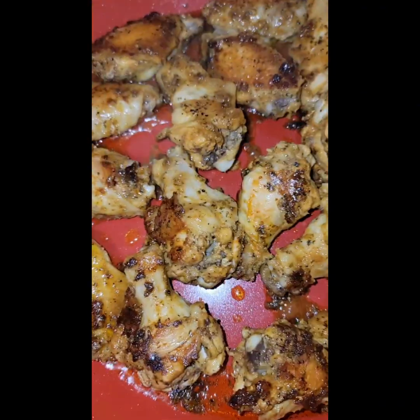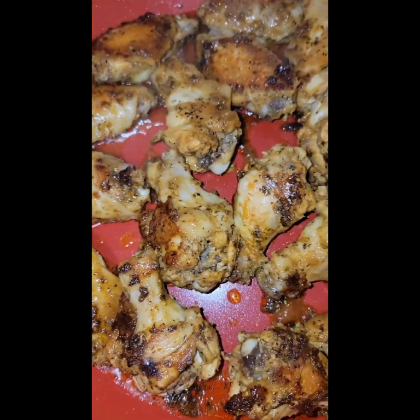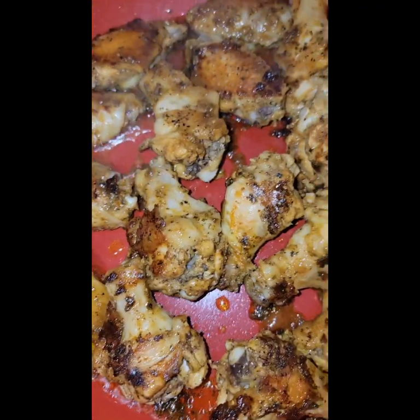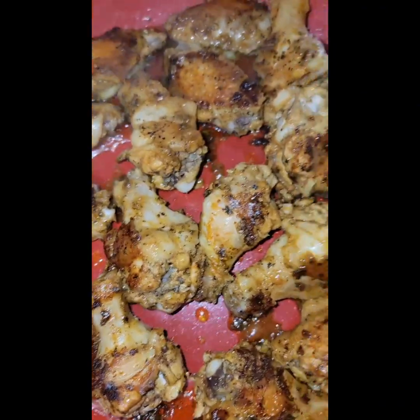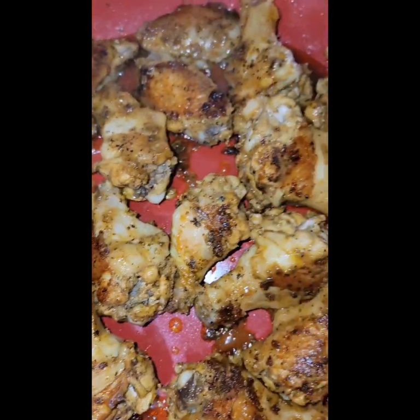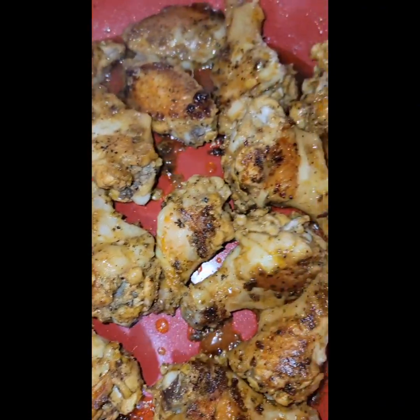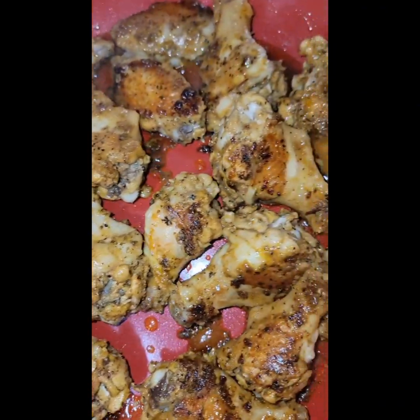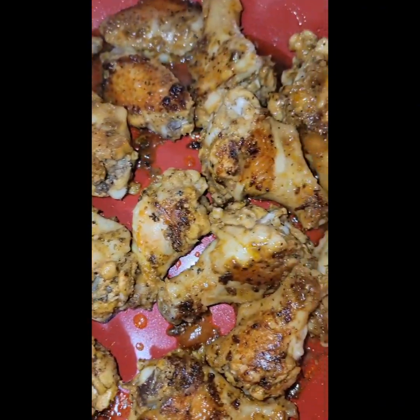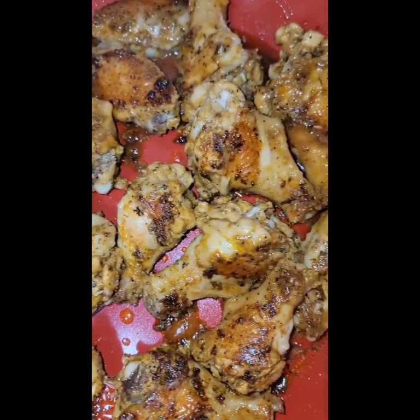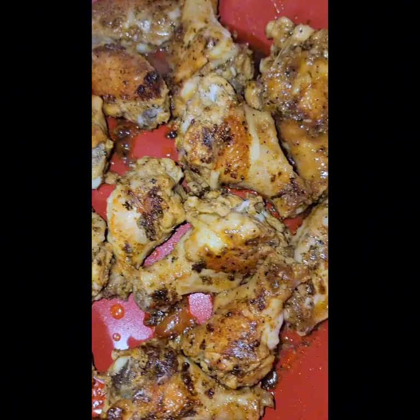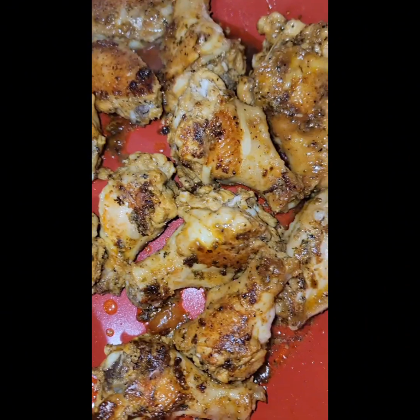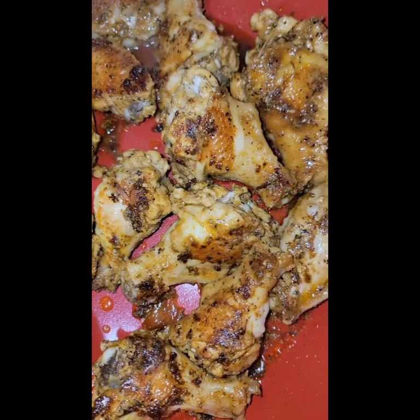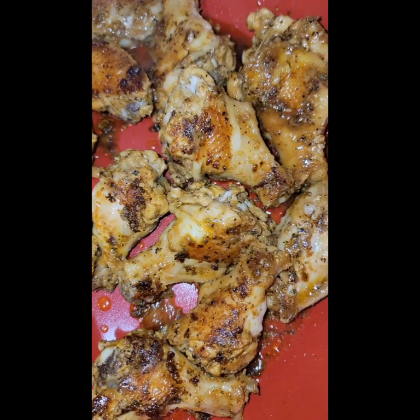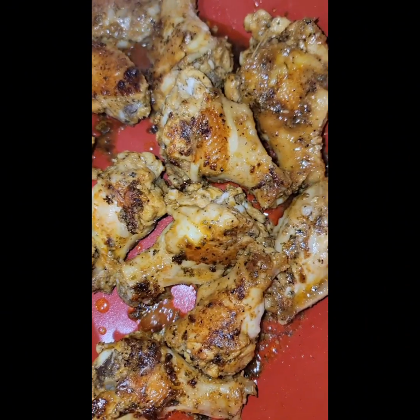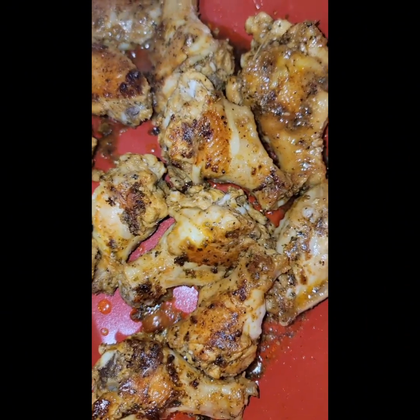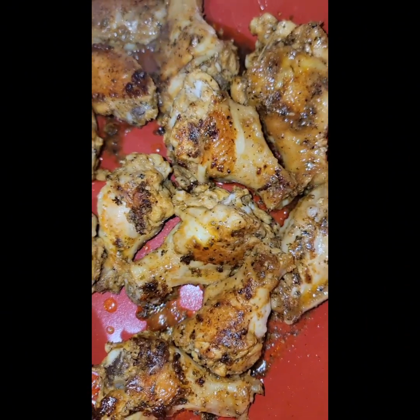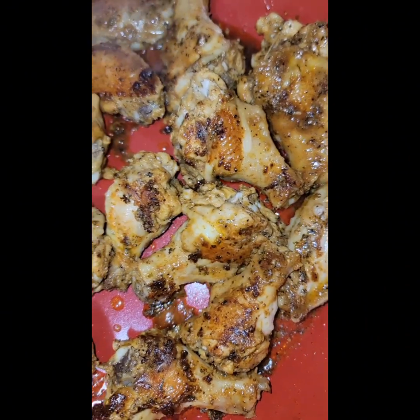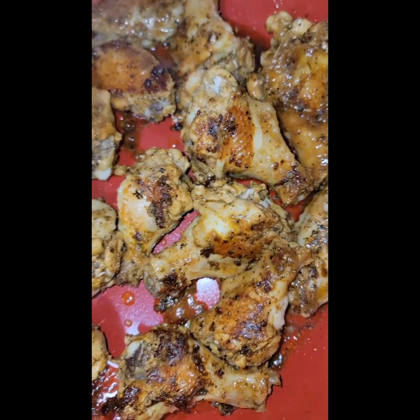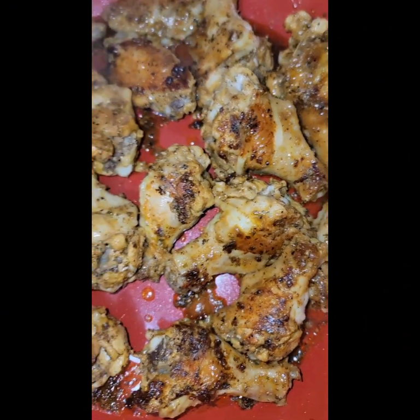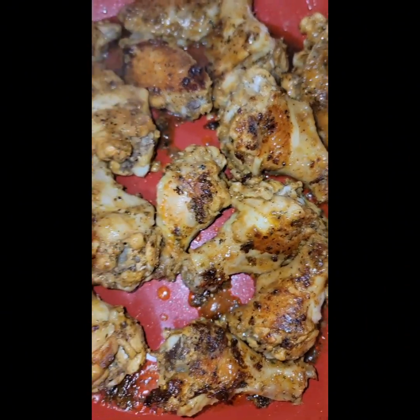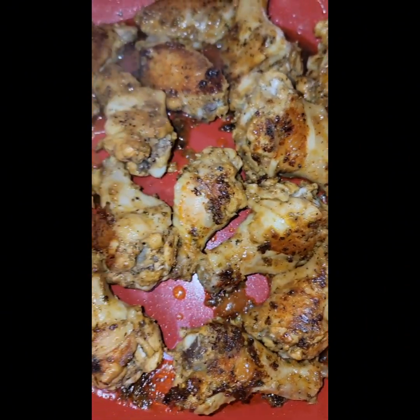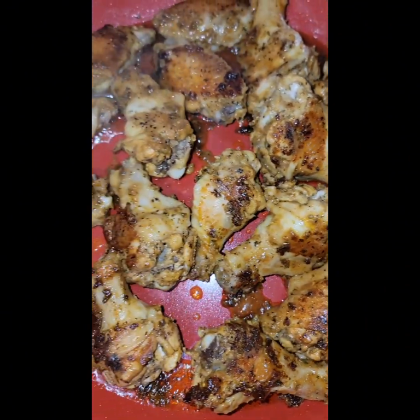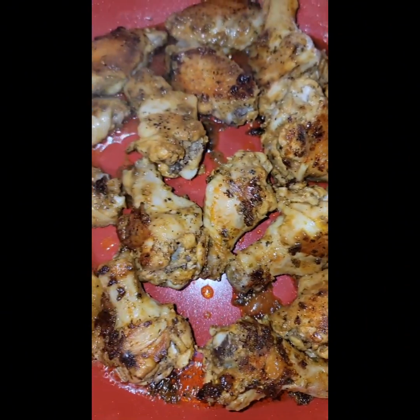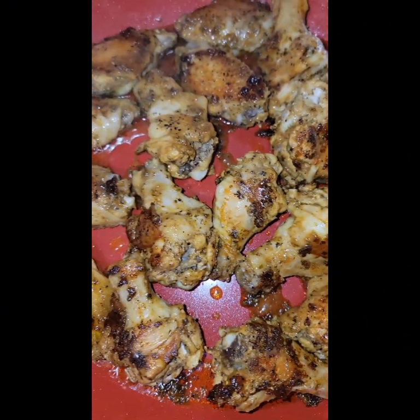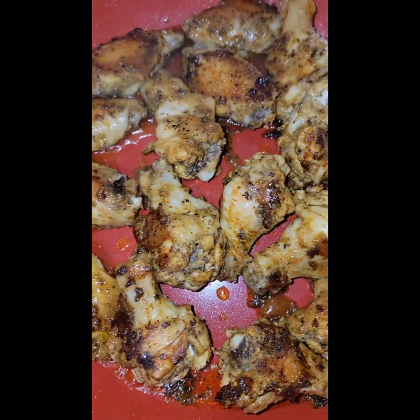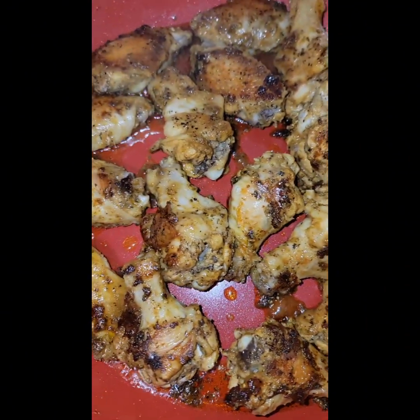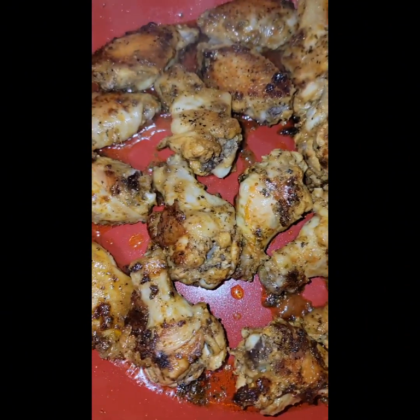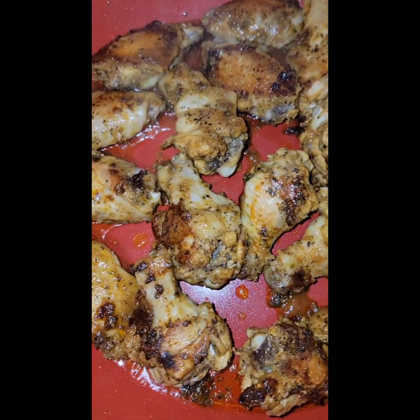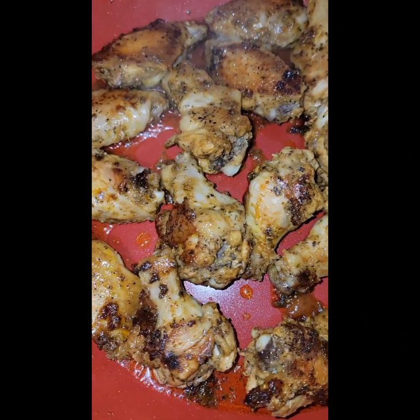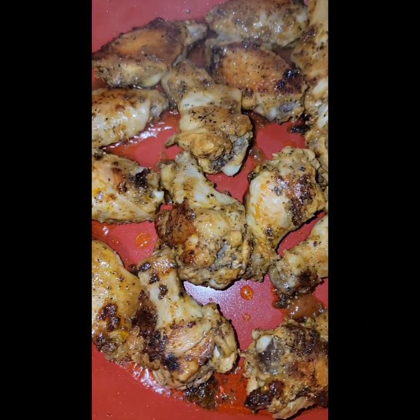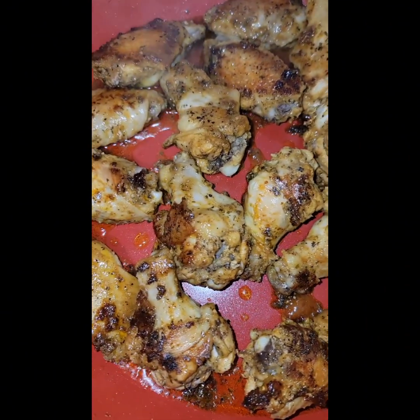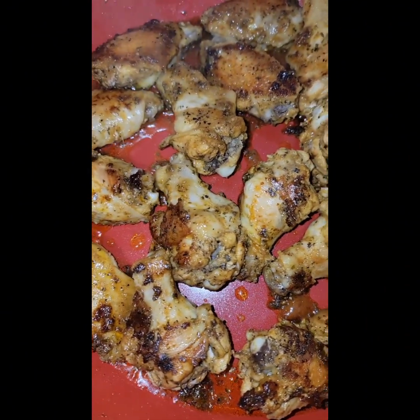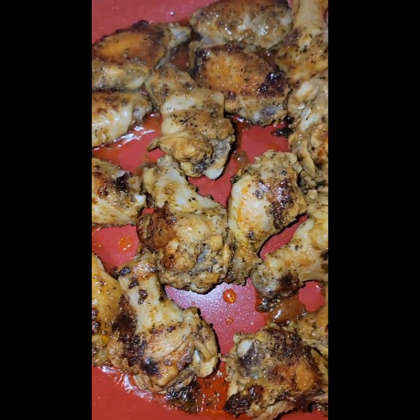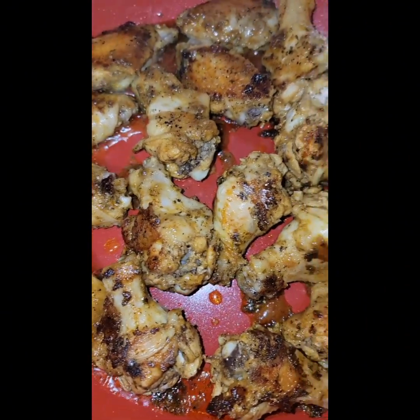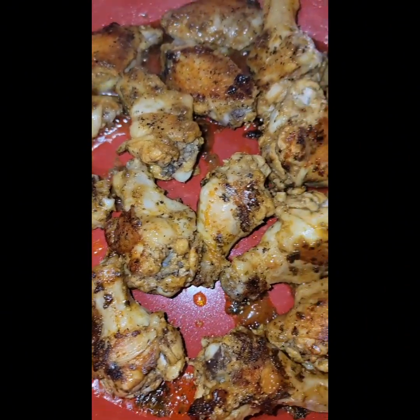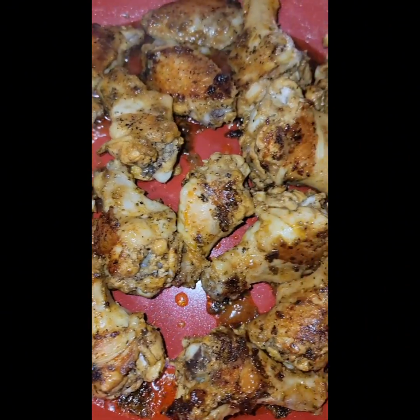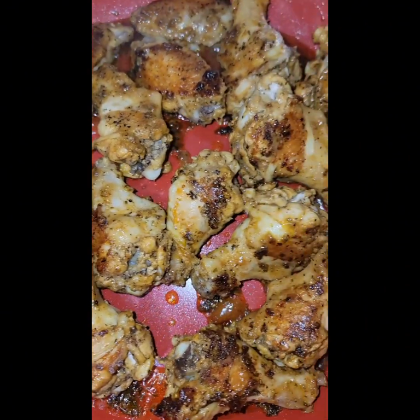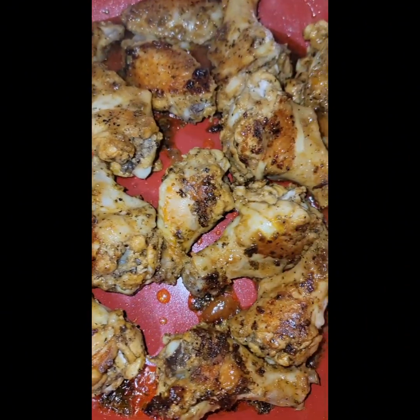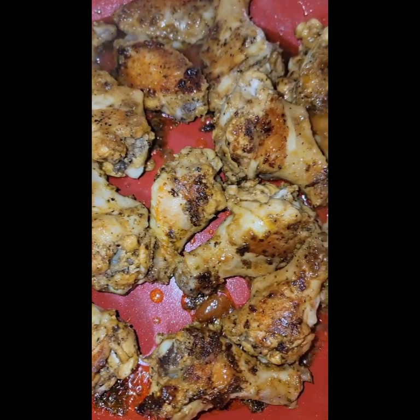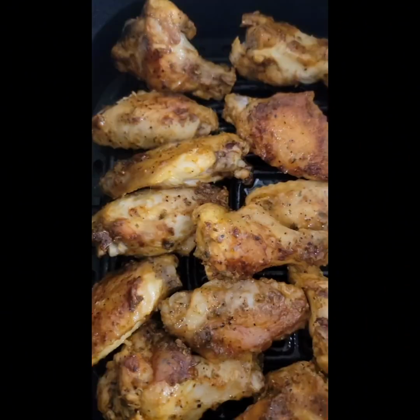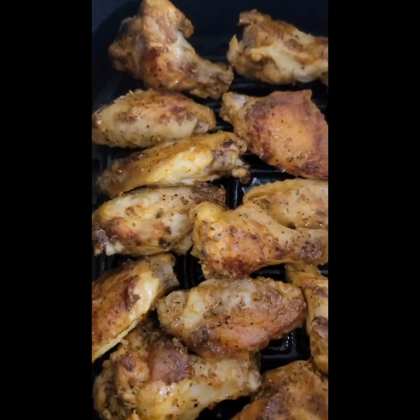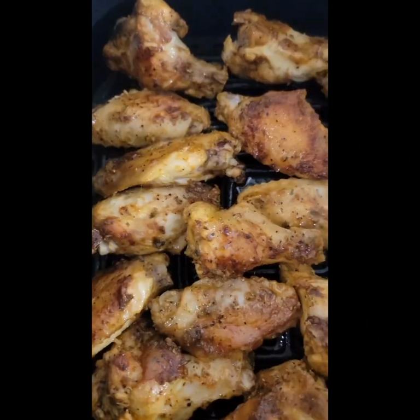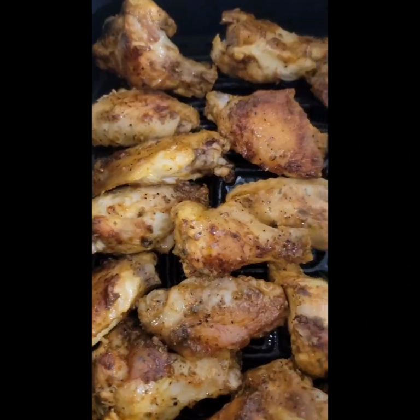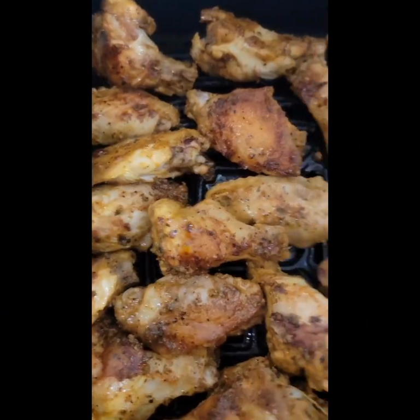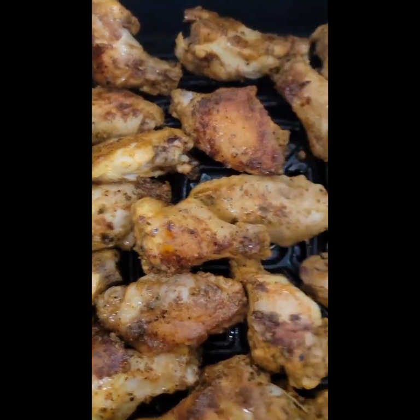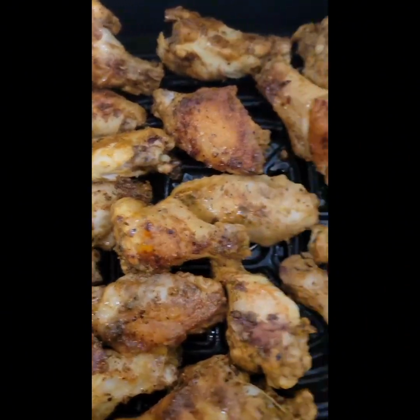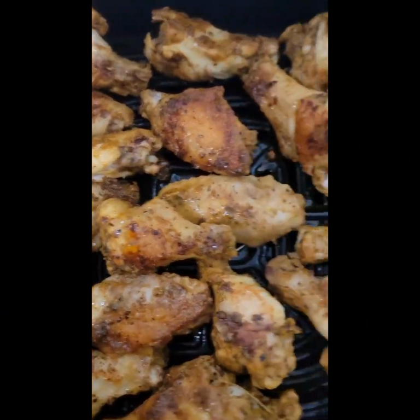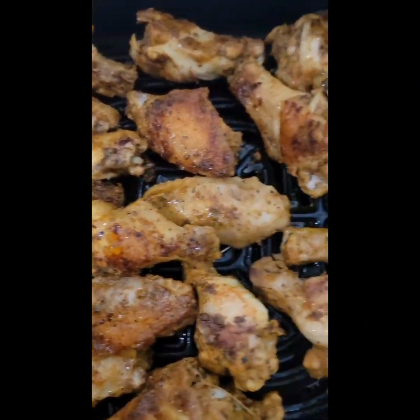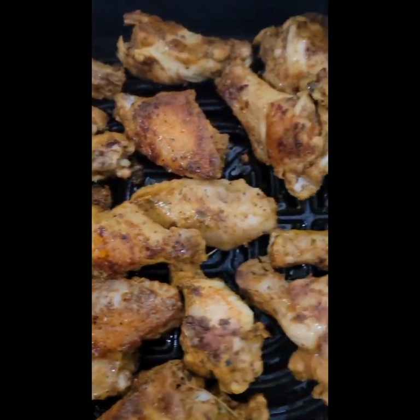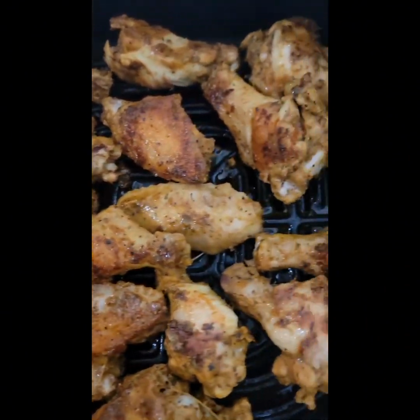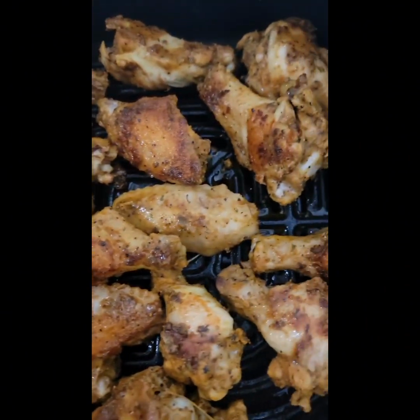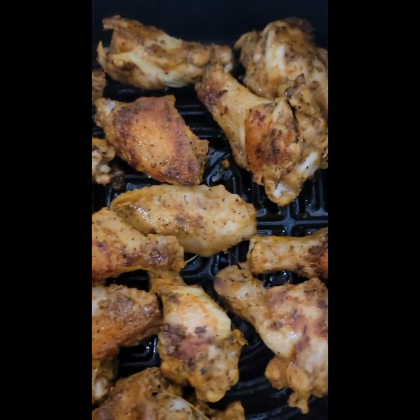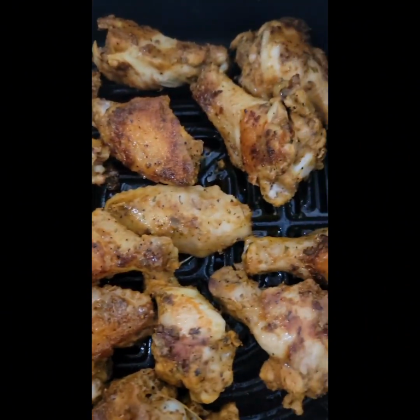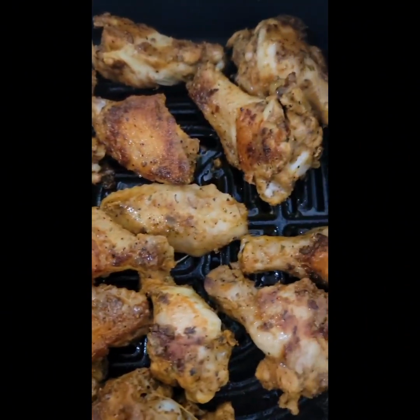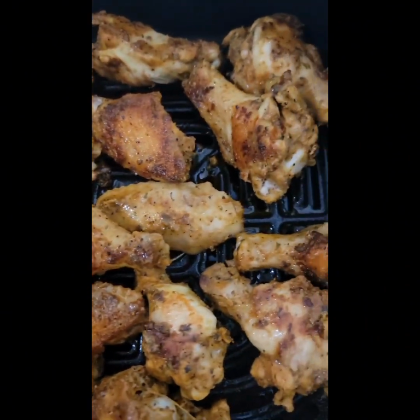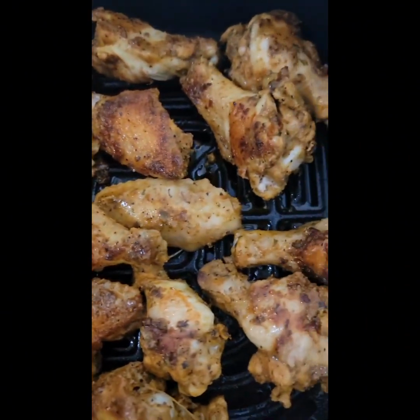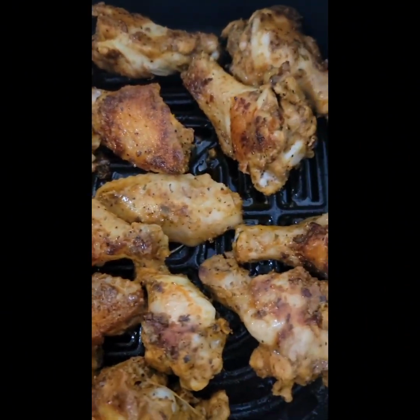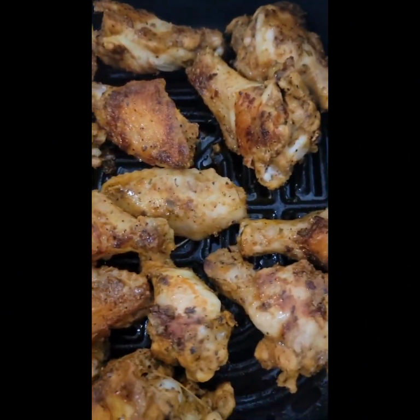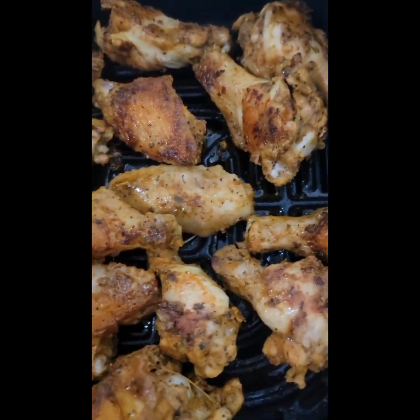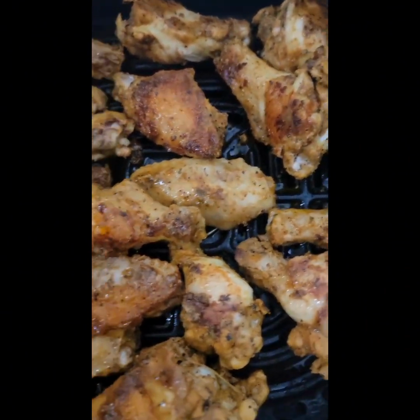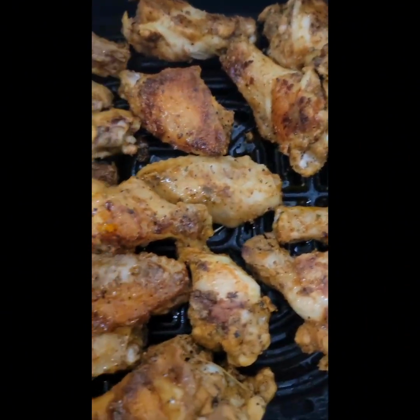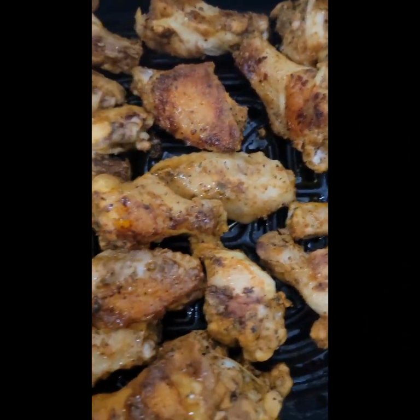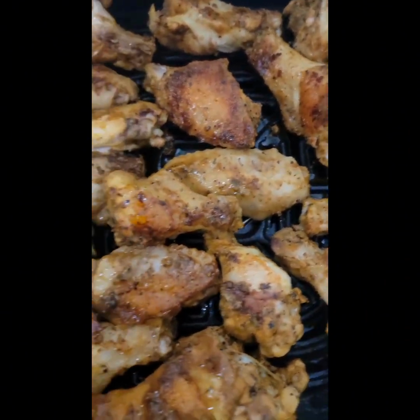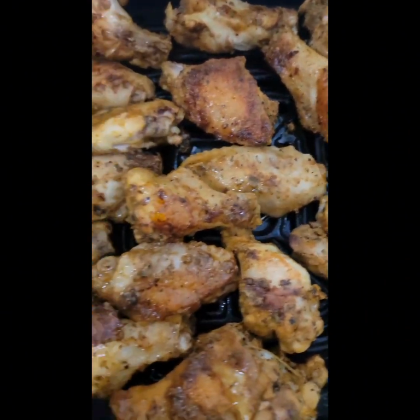Let's remove the drumettes and now place them in the air fryer. Bake 15 minutes on 375.